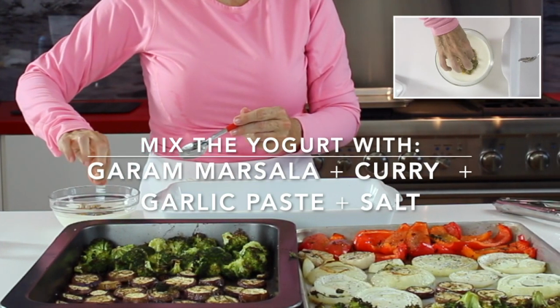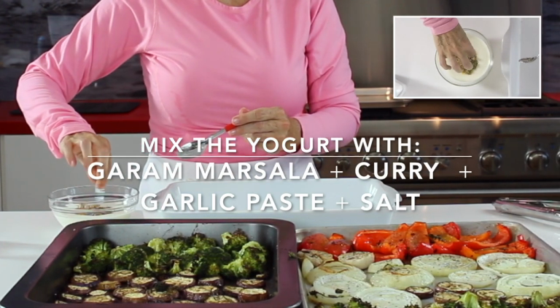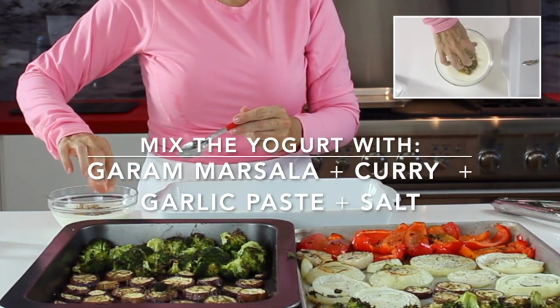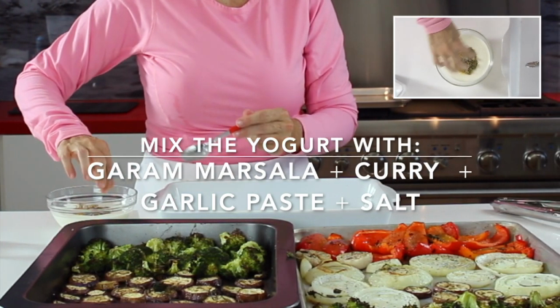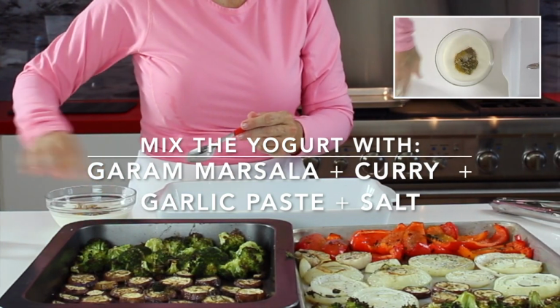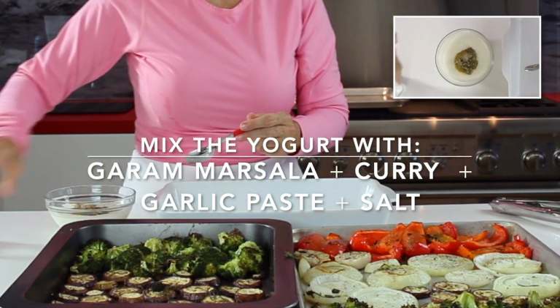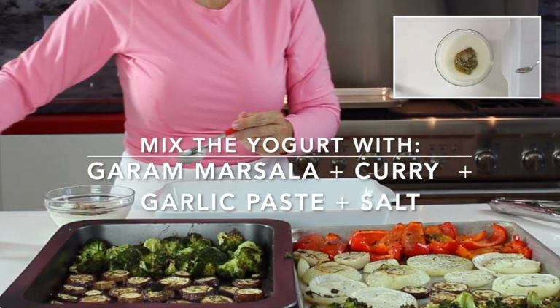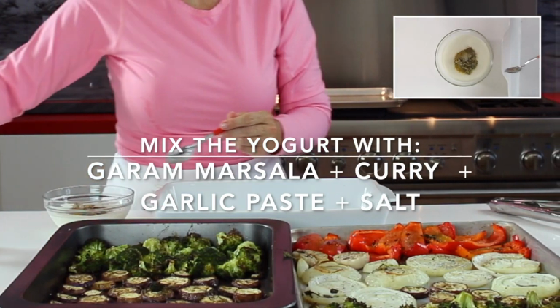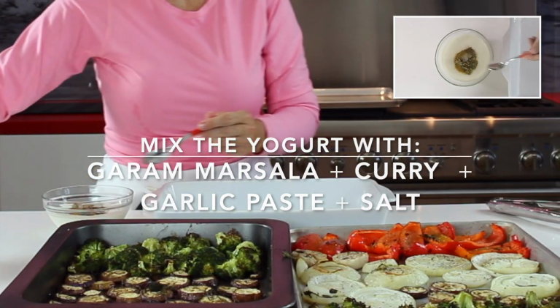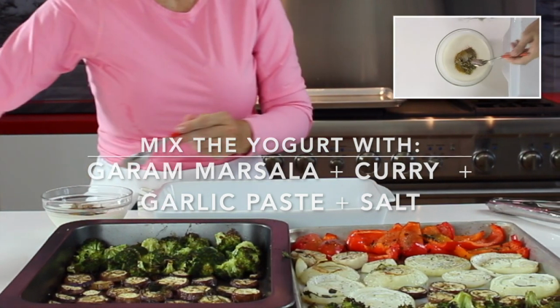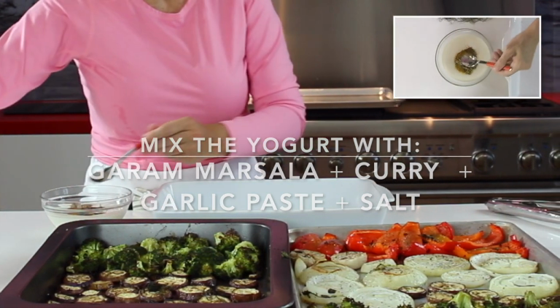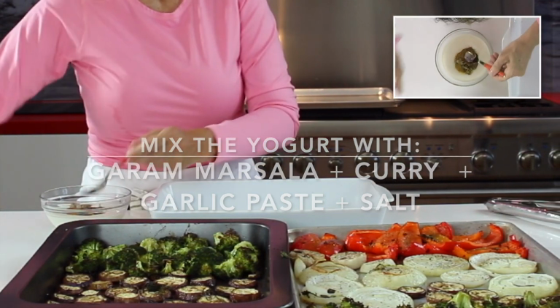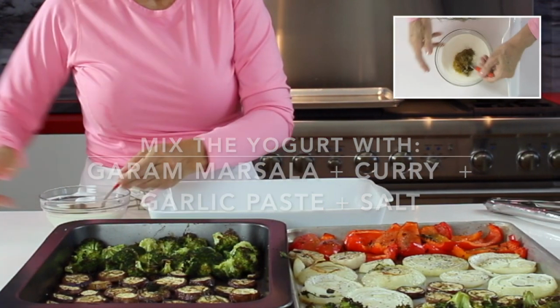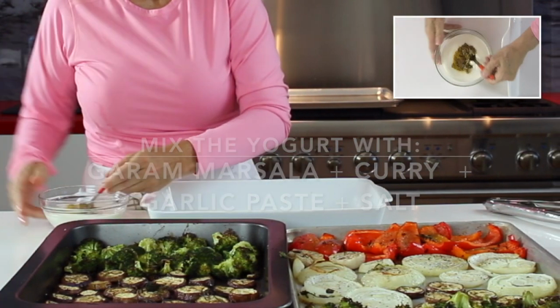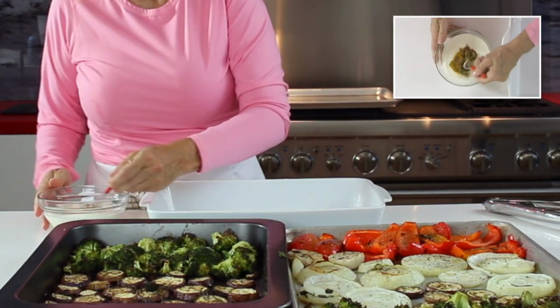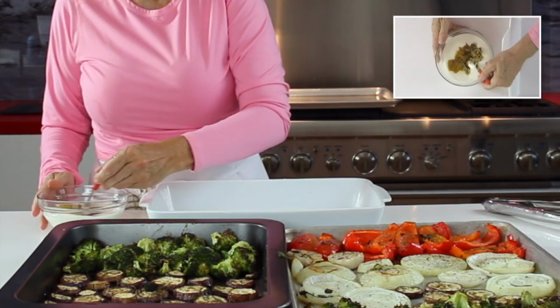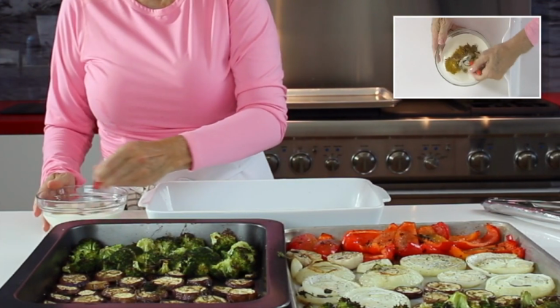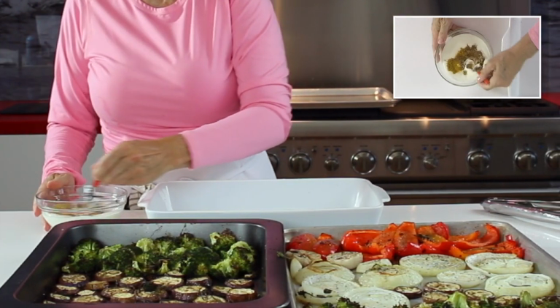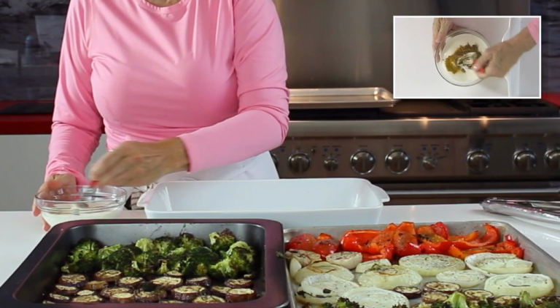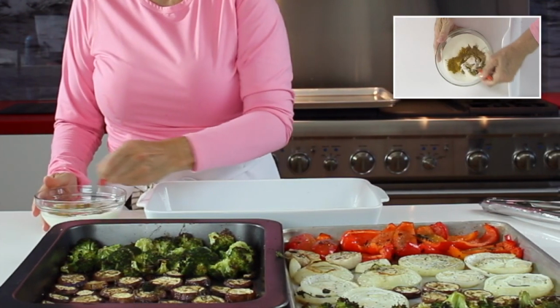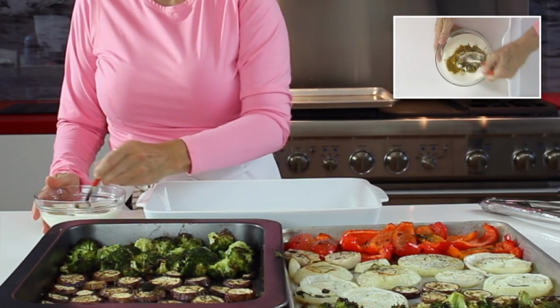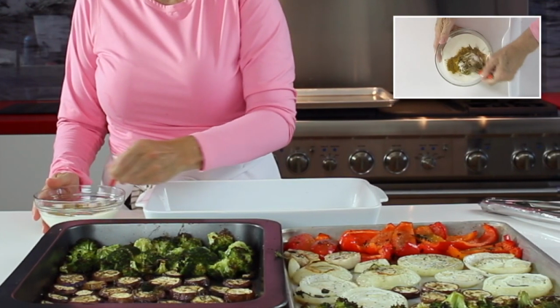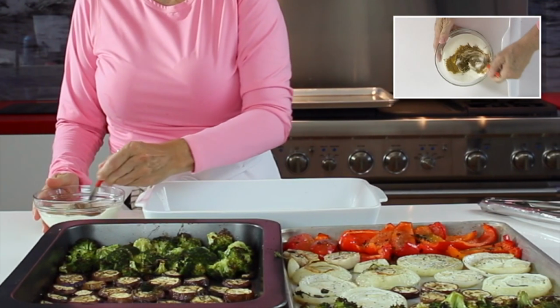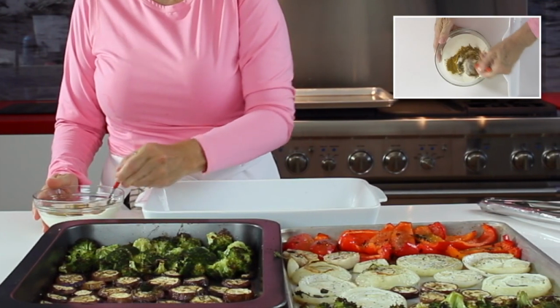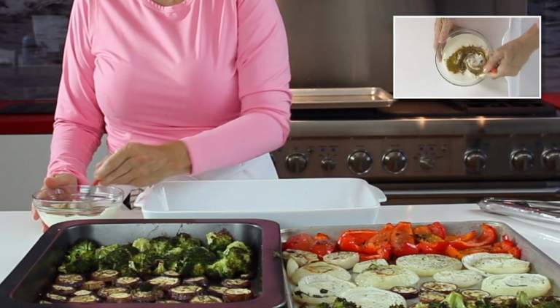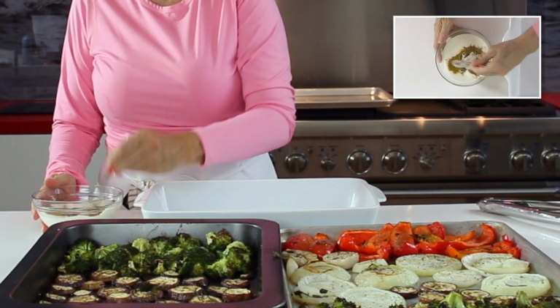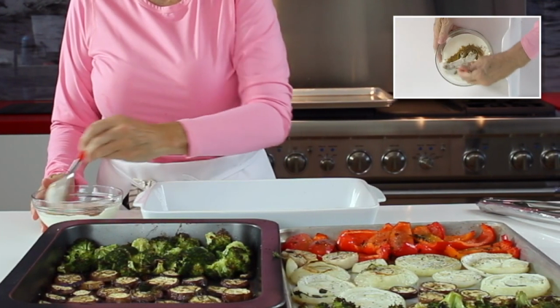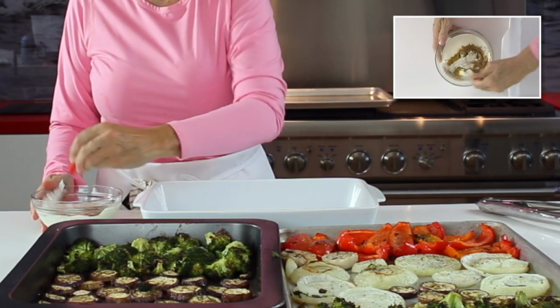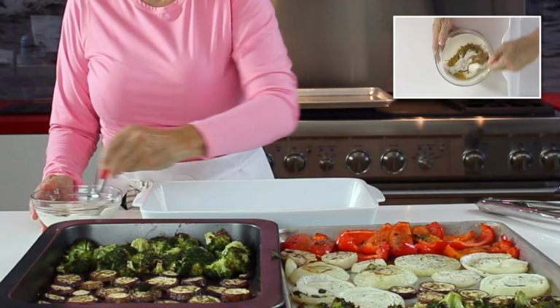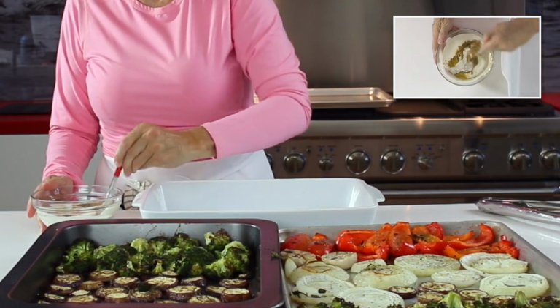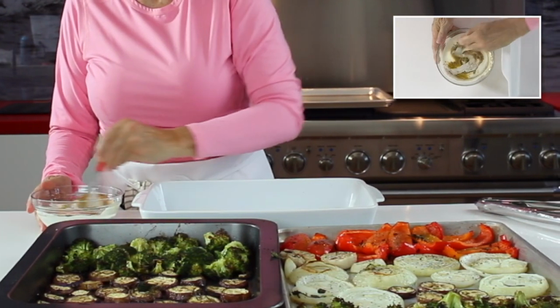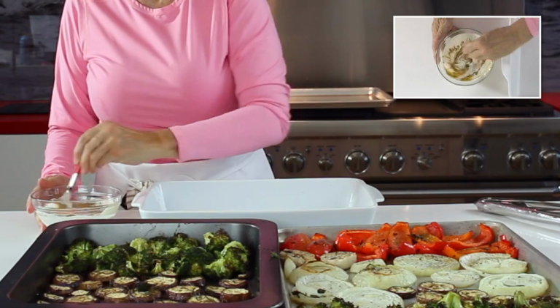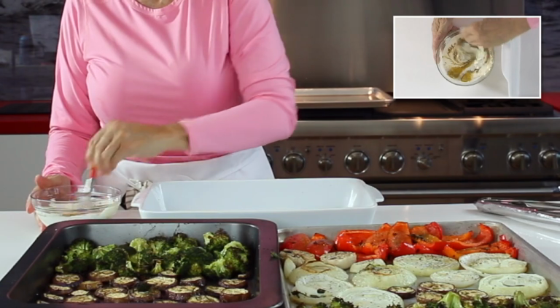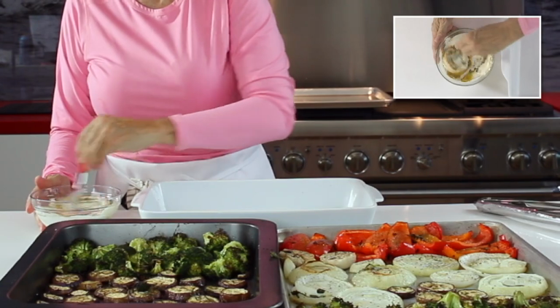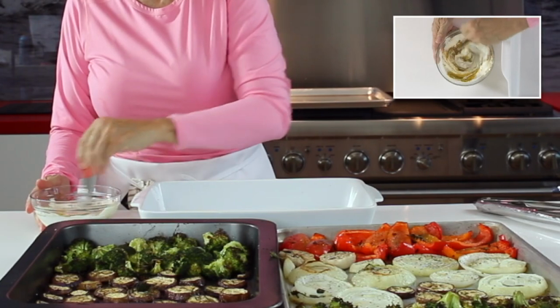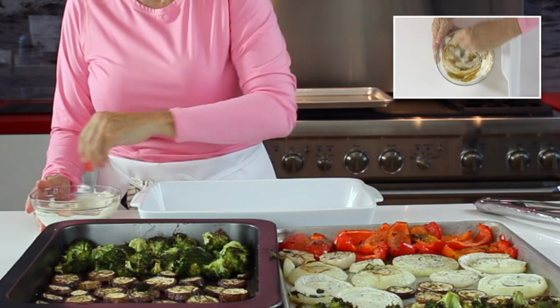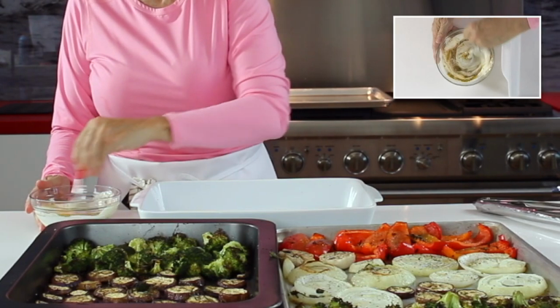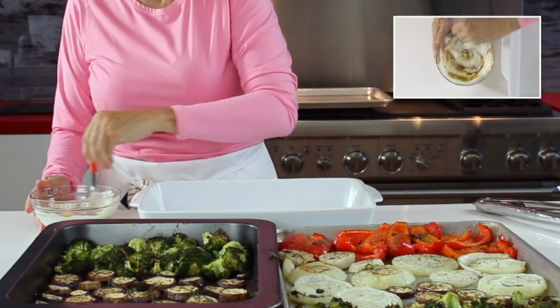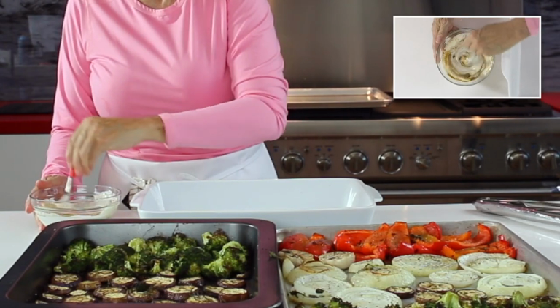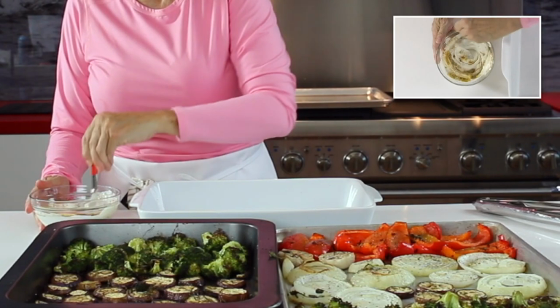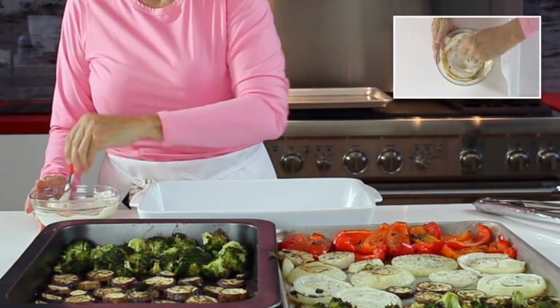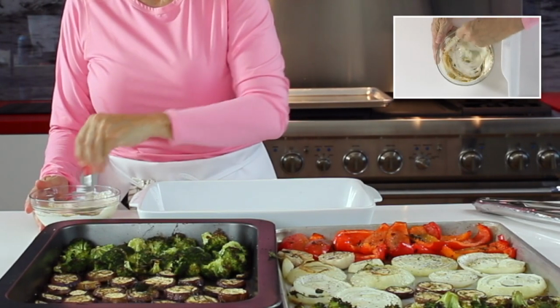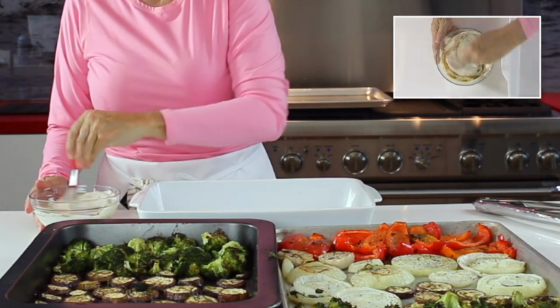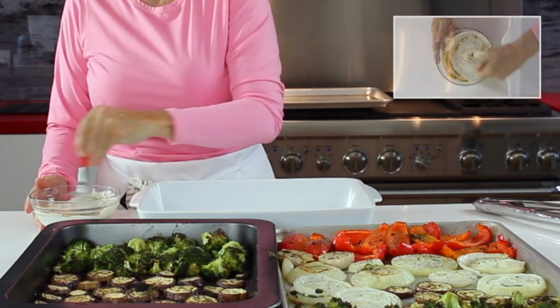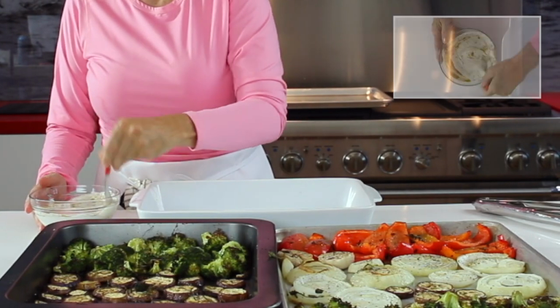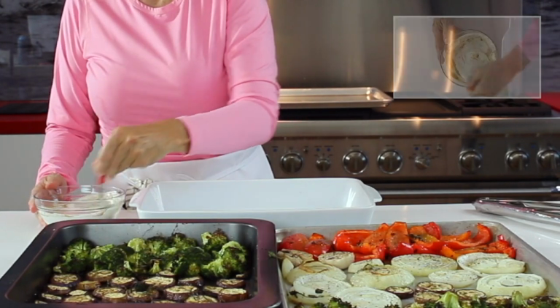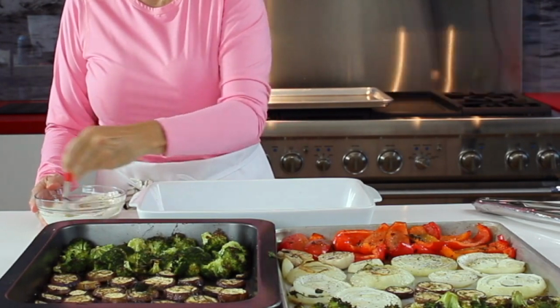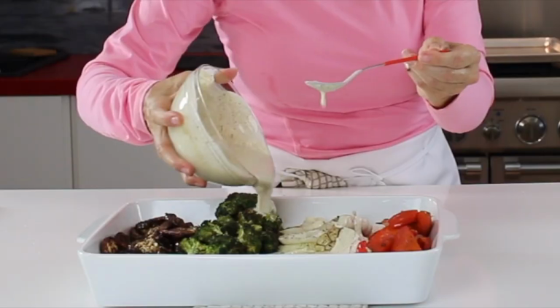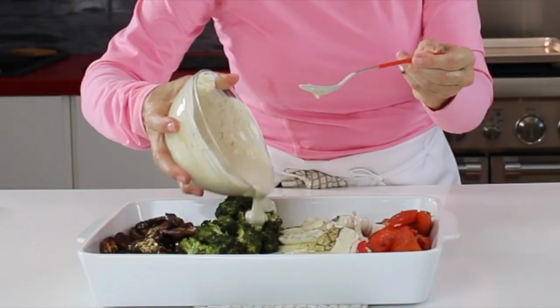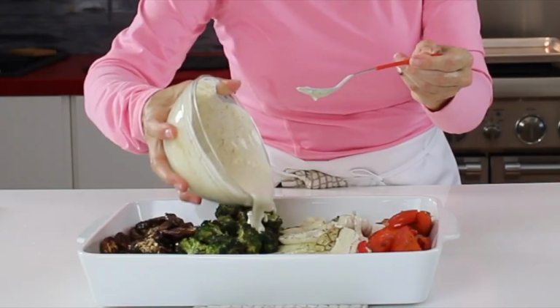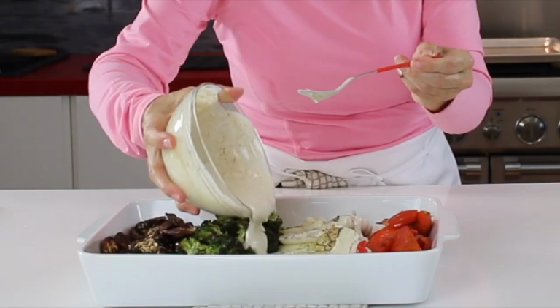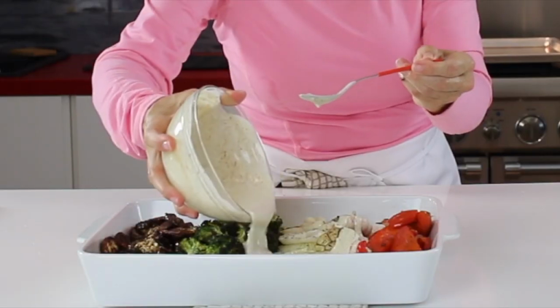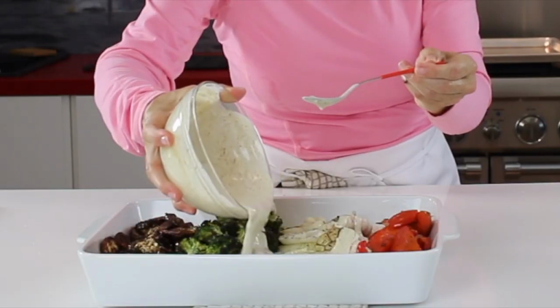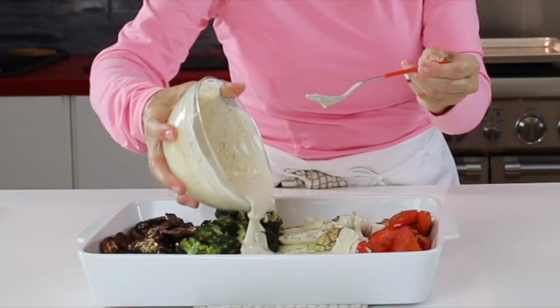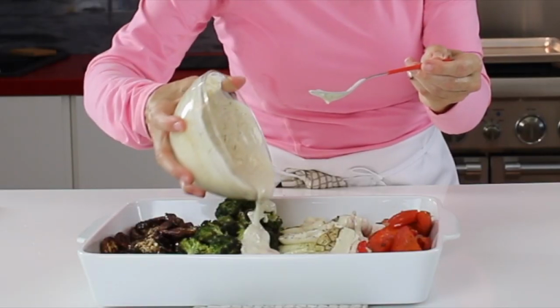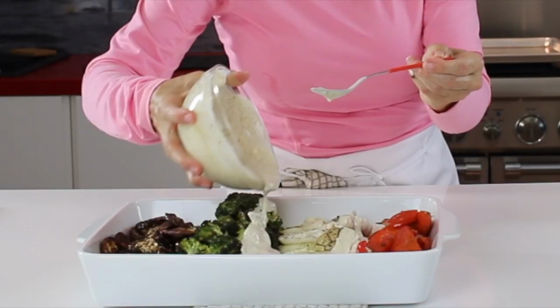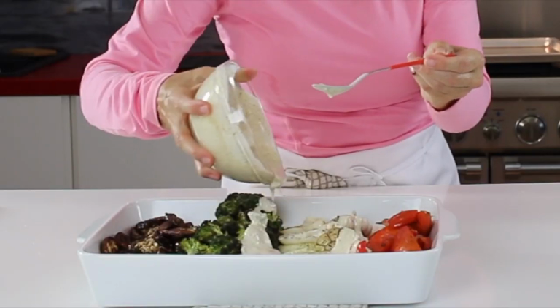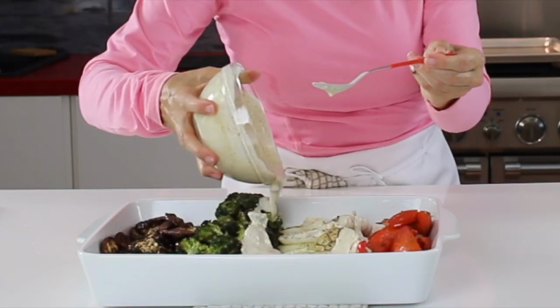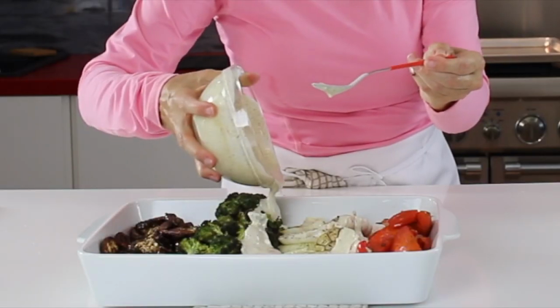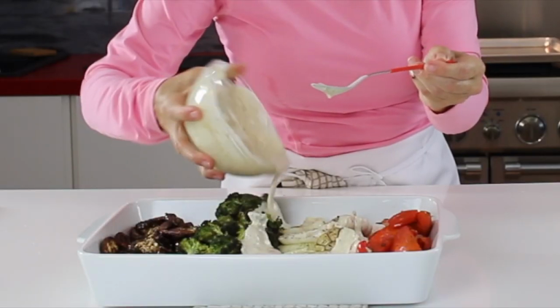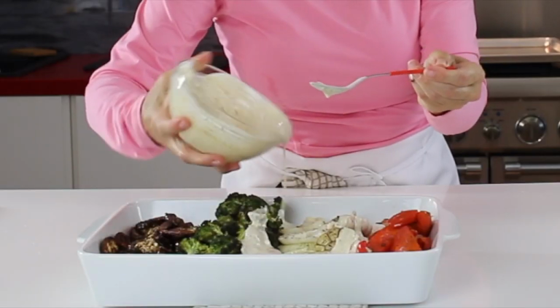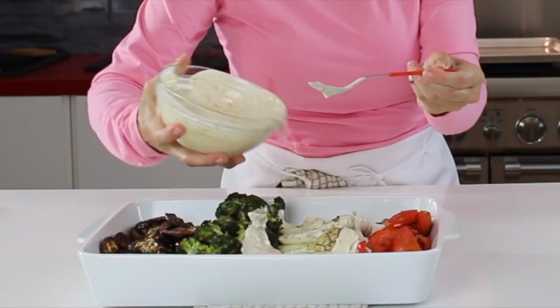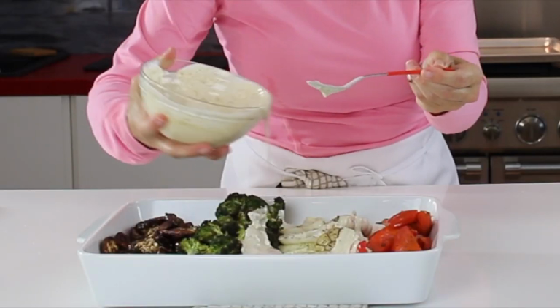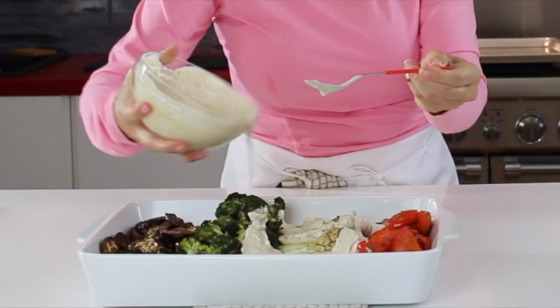Learn how to make delicious vegetables in minutes. Chef Pachi with Chef Pachi.